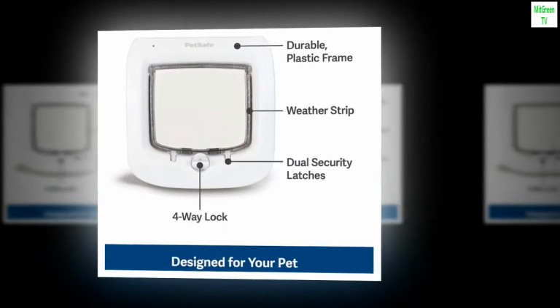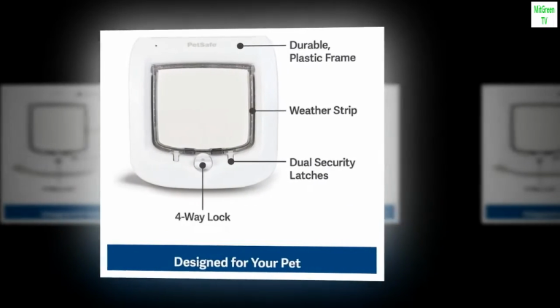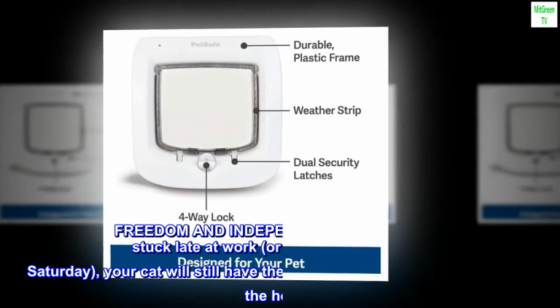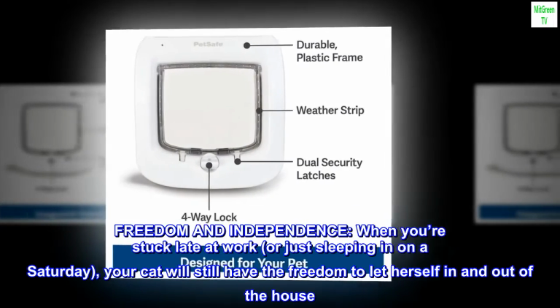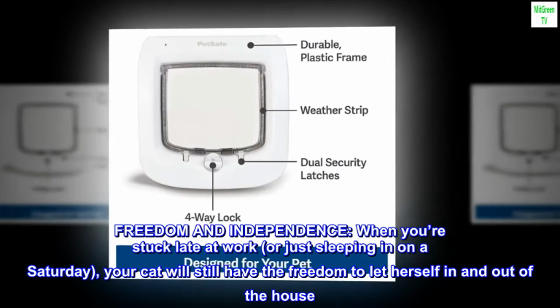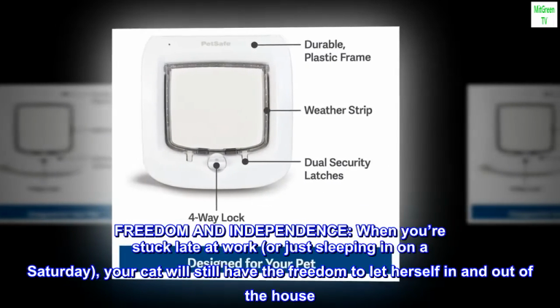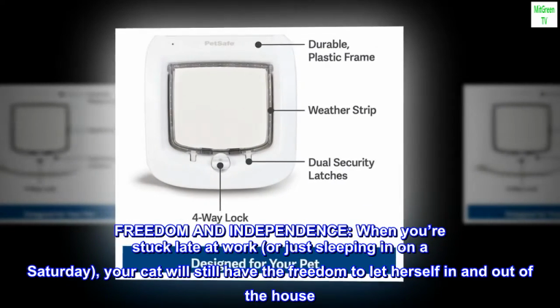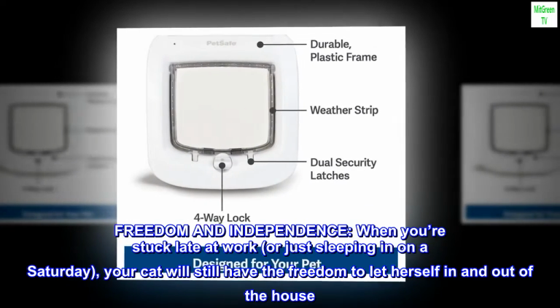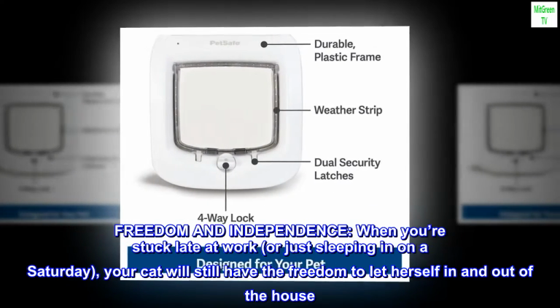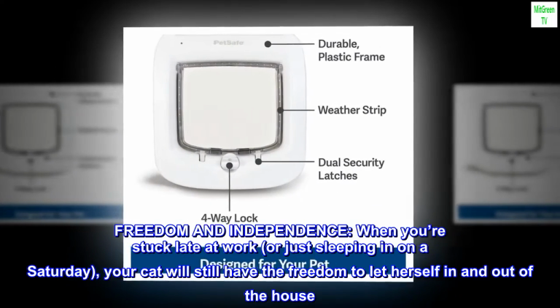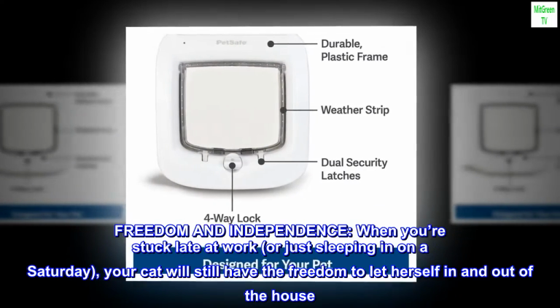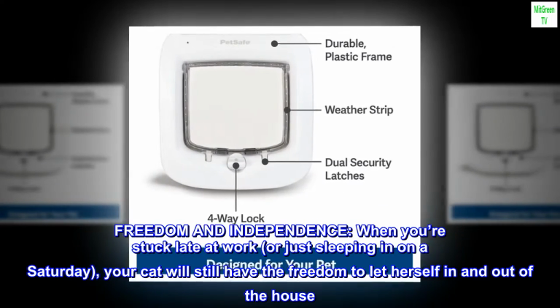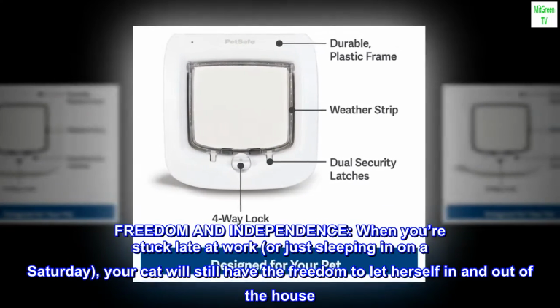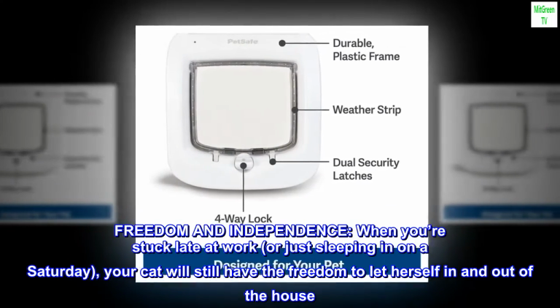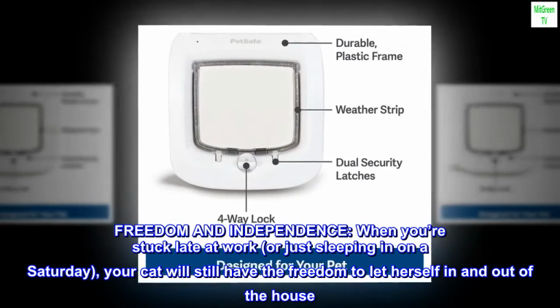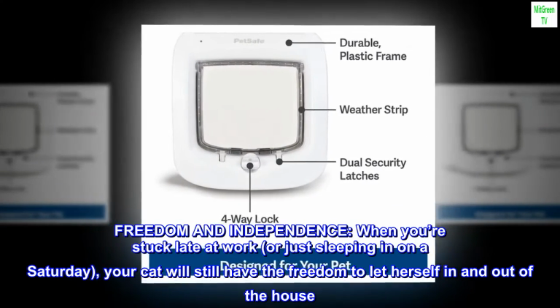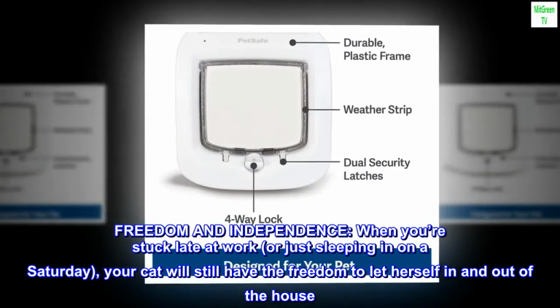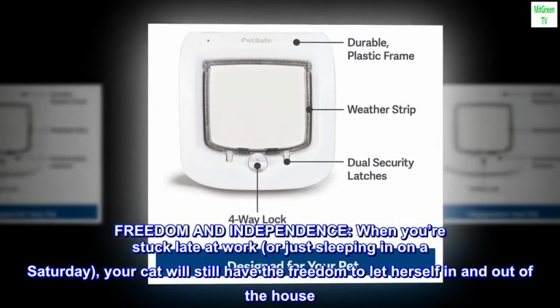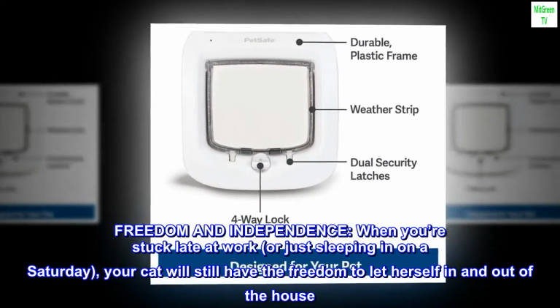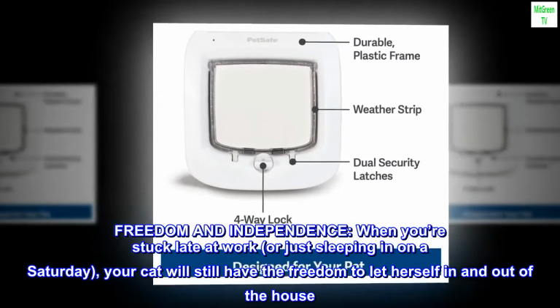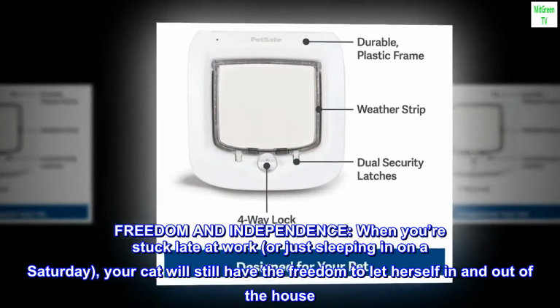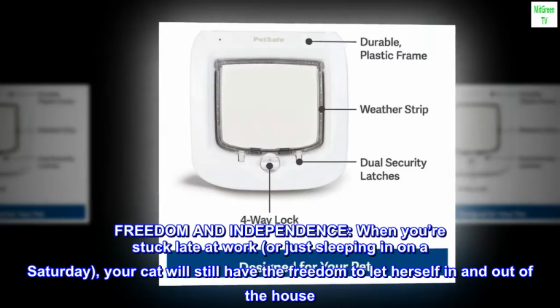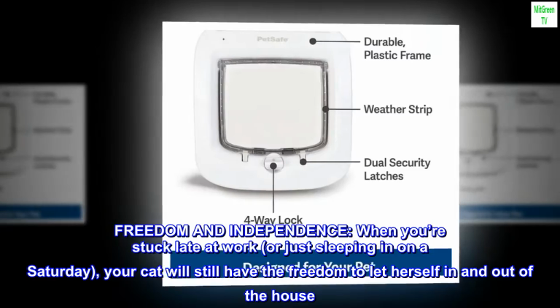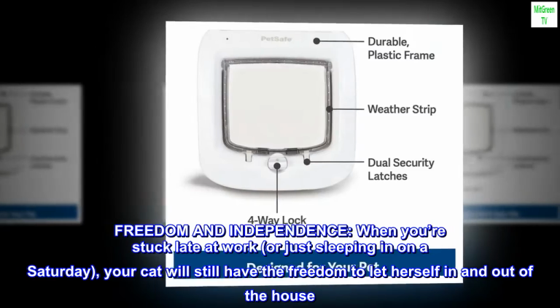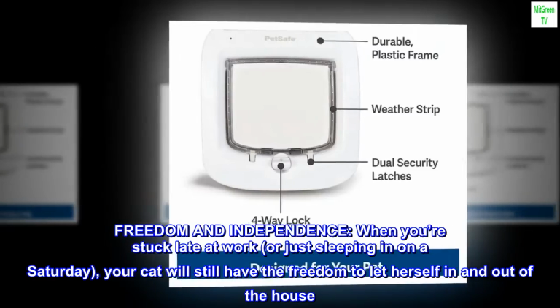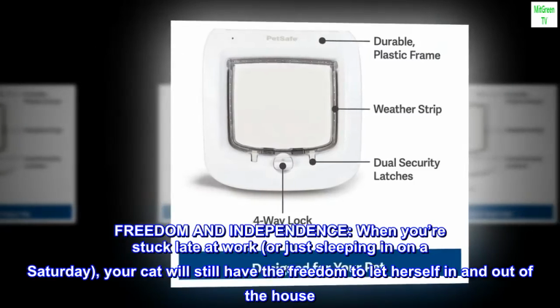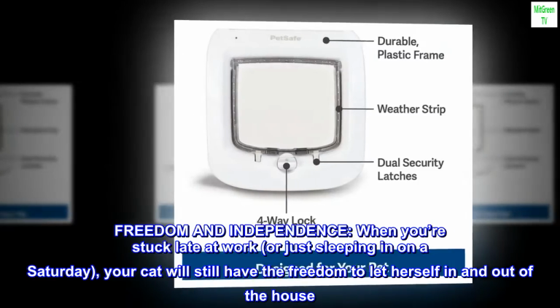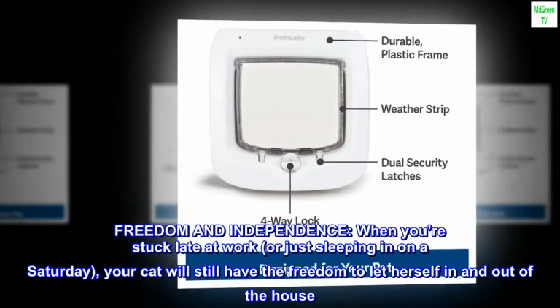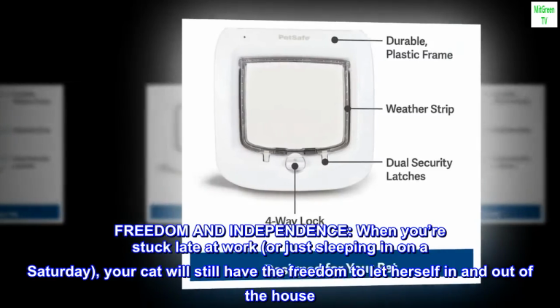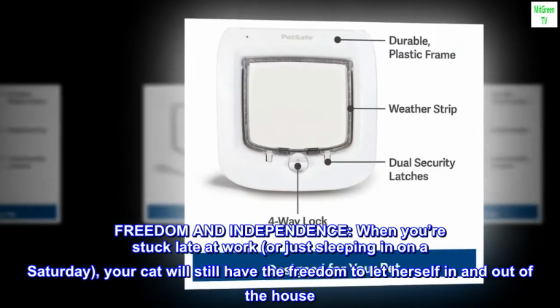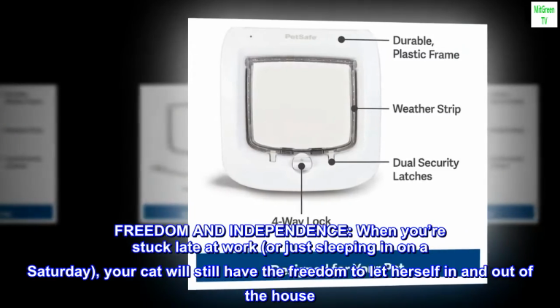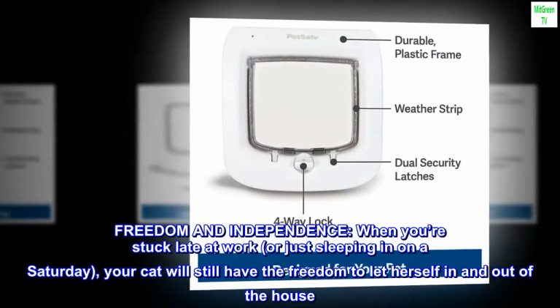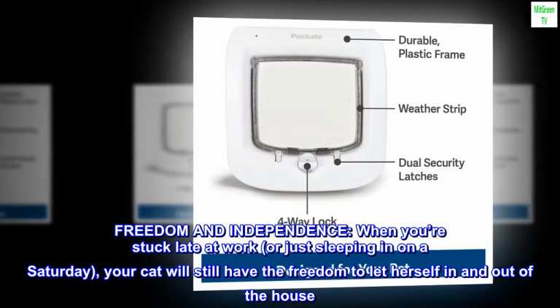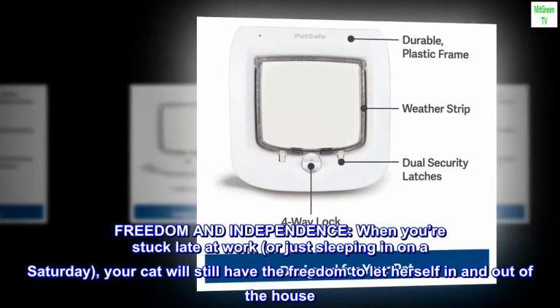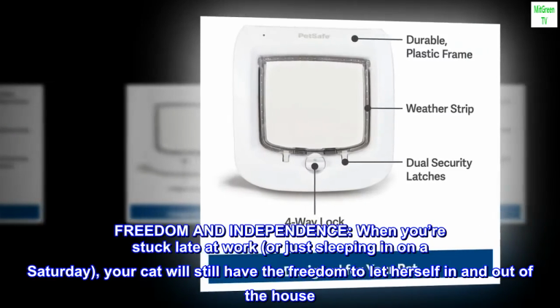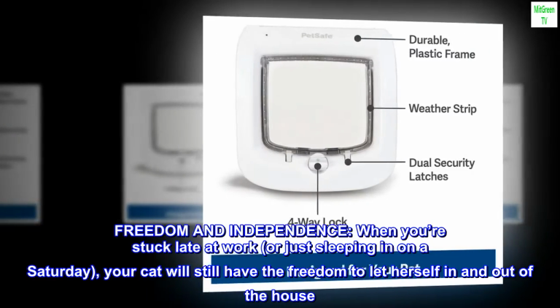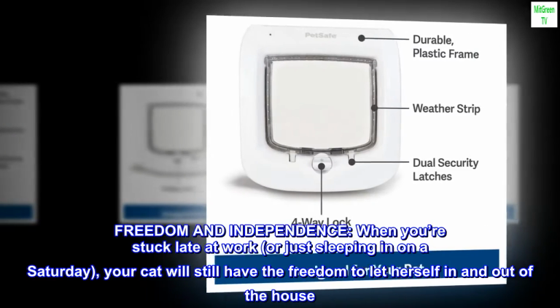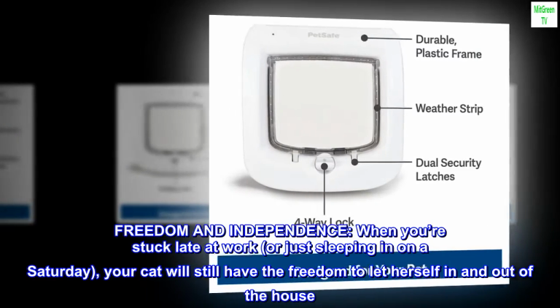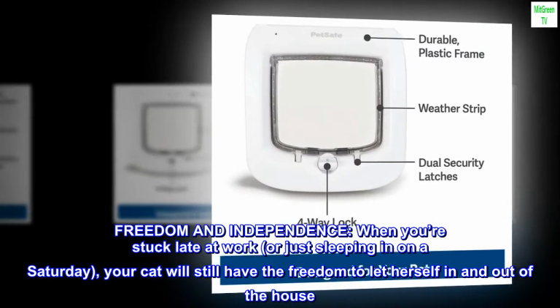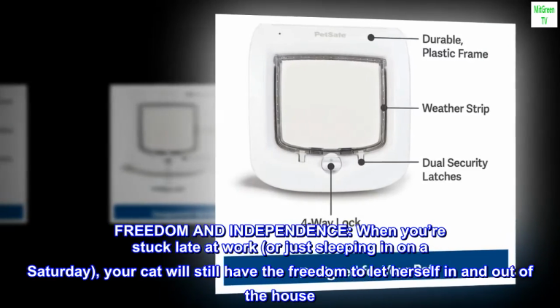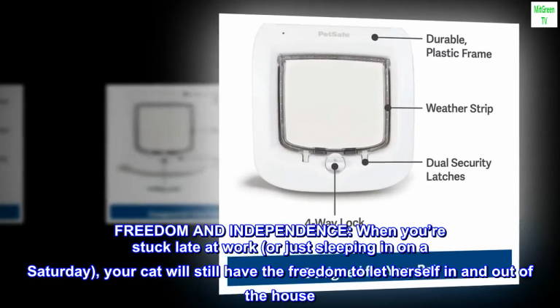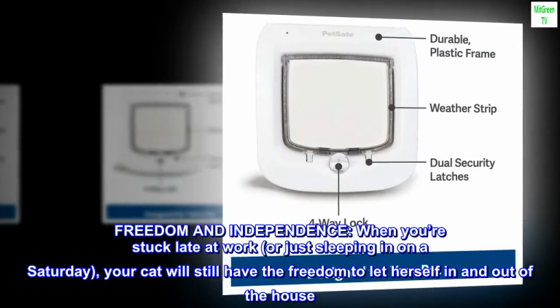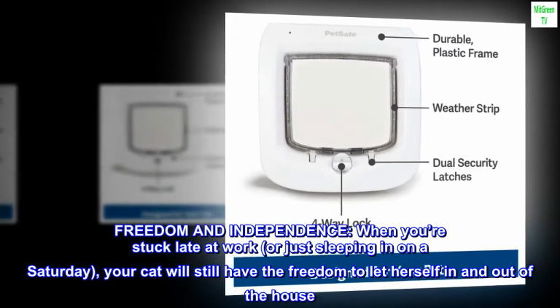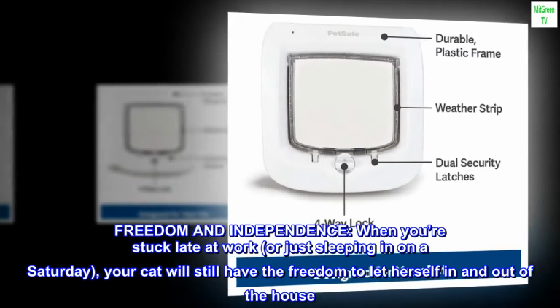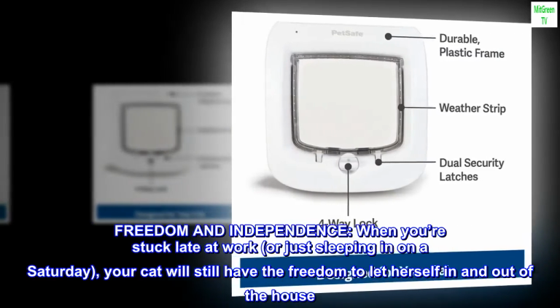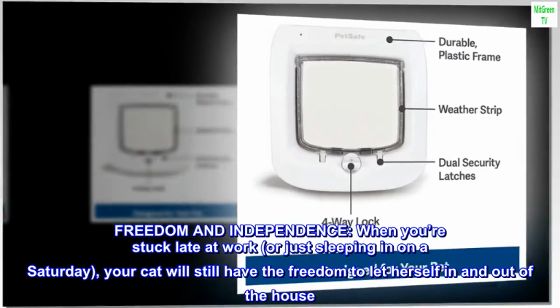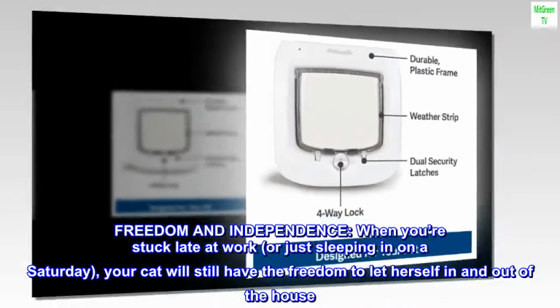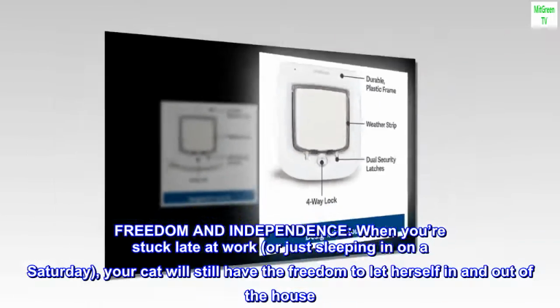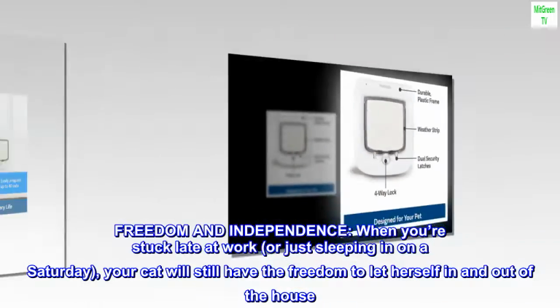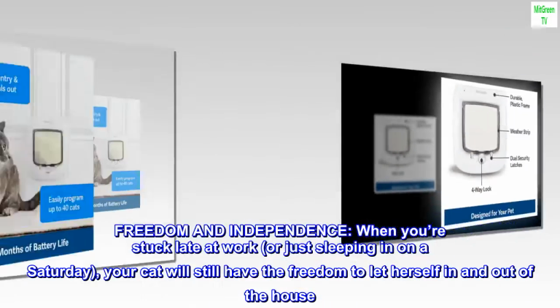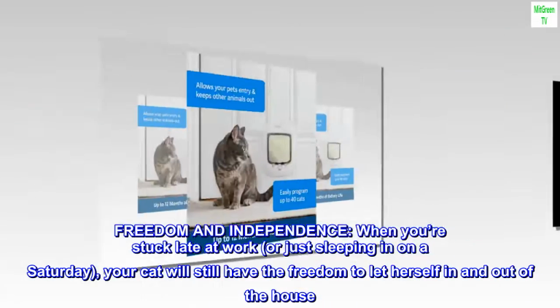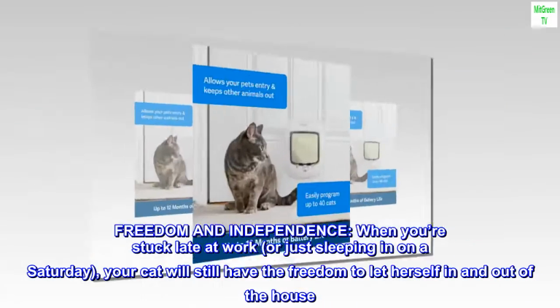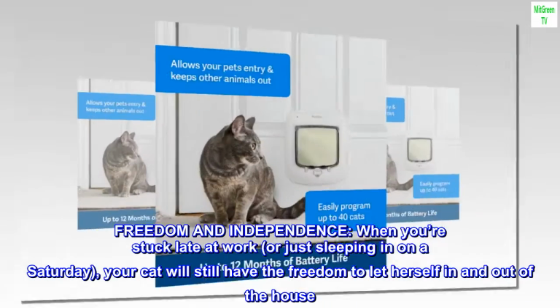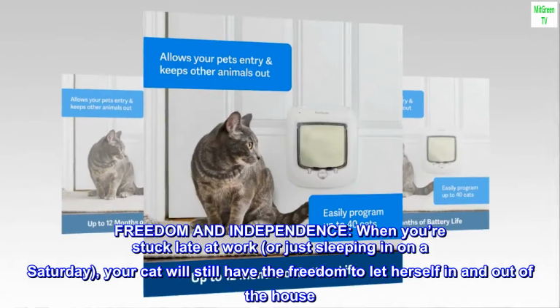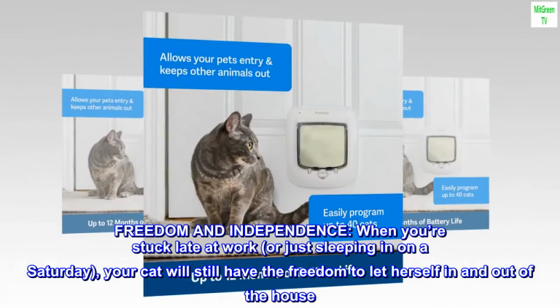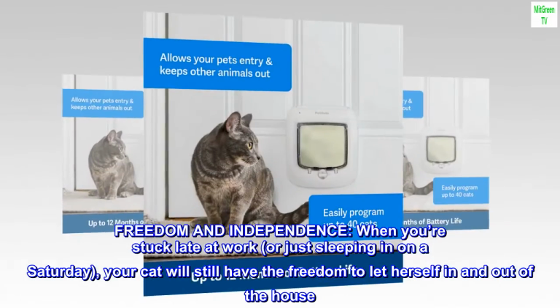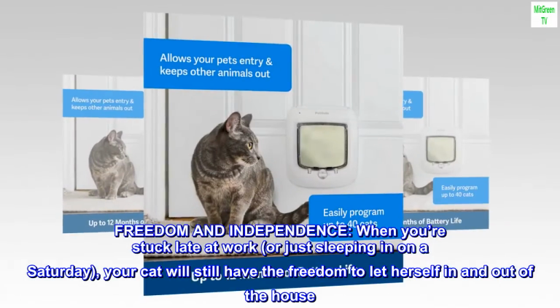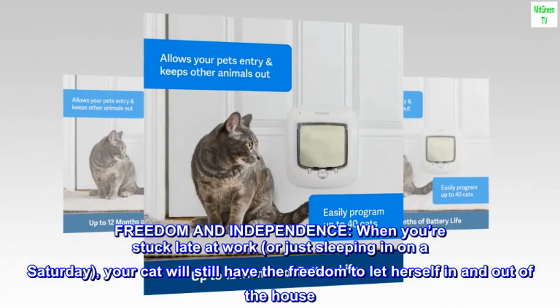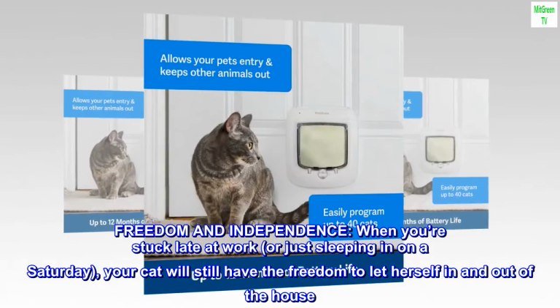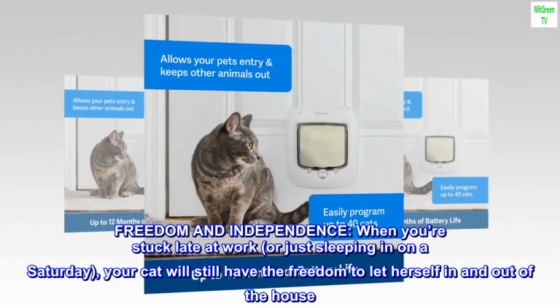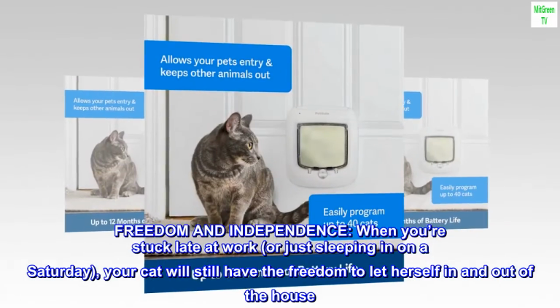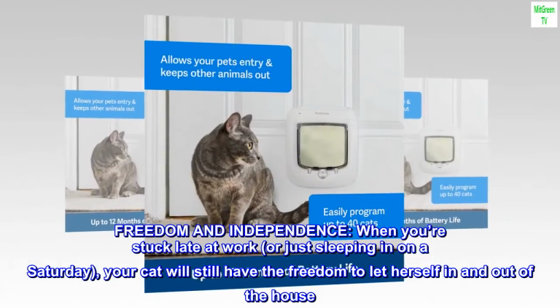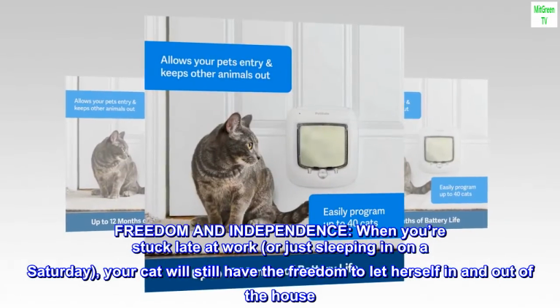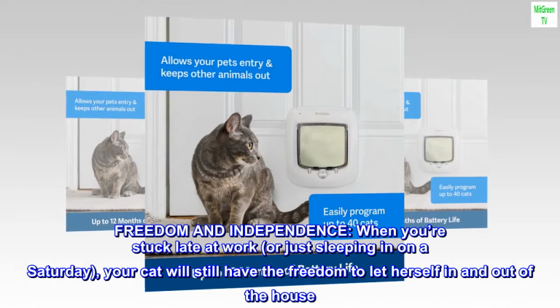Freedom and independence: when you're stuck late at work, or just sleeping in on a Saturday, your cat will still have the freedom to let herself in and out of the house.